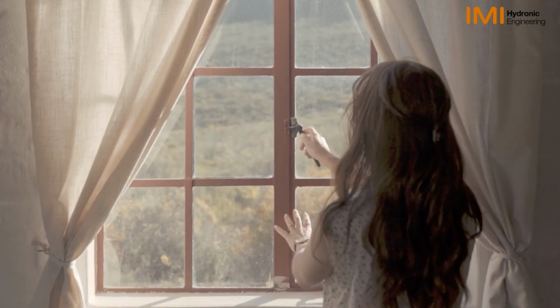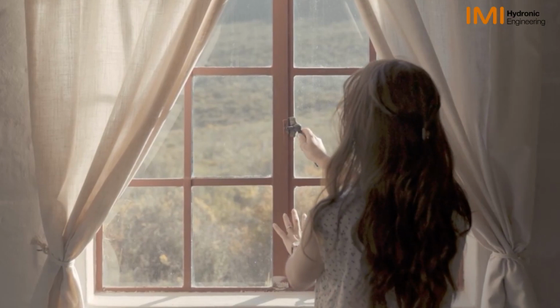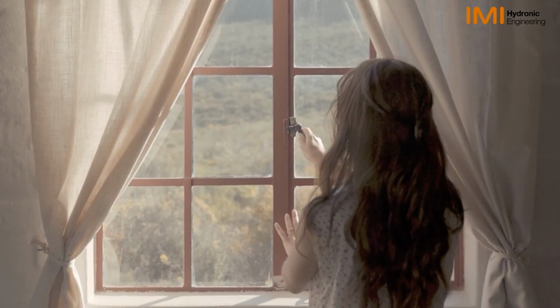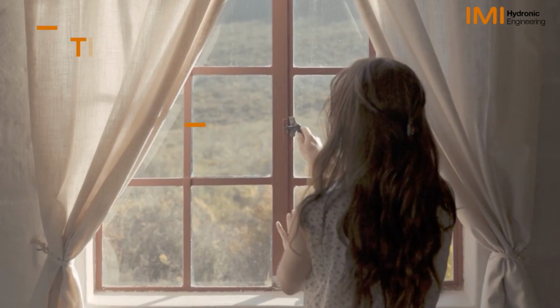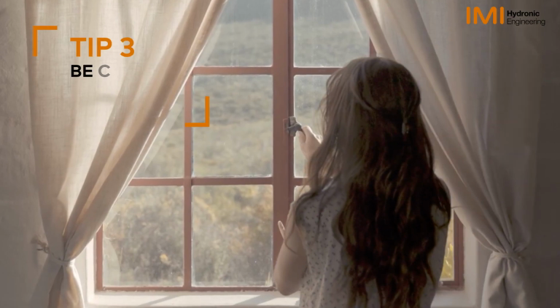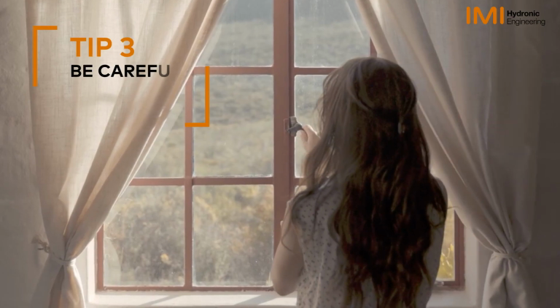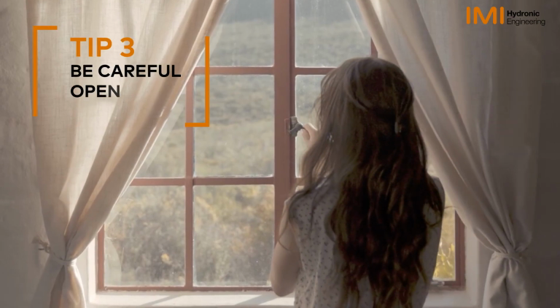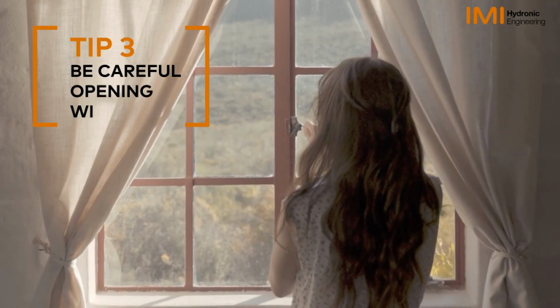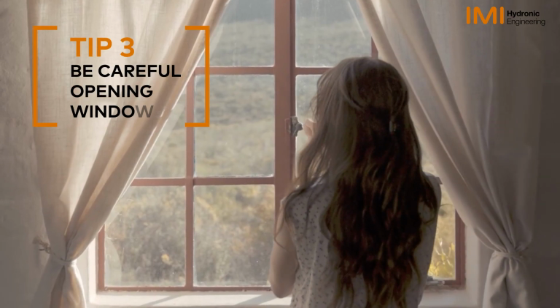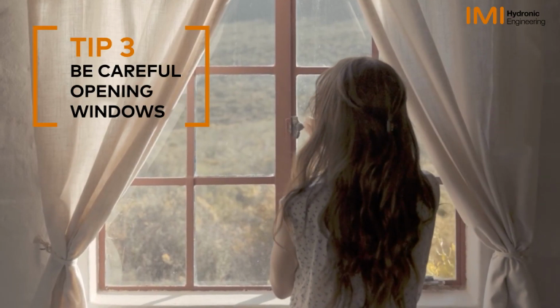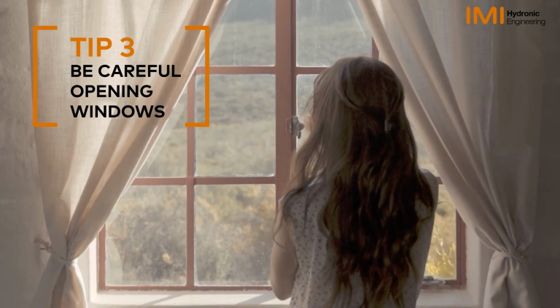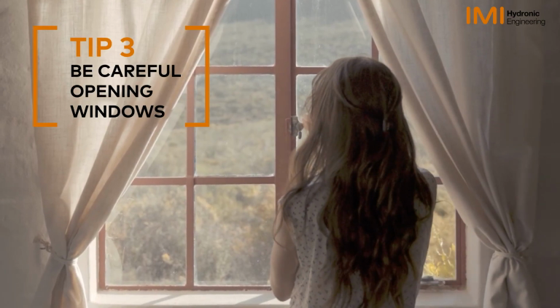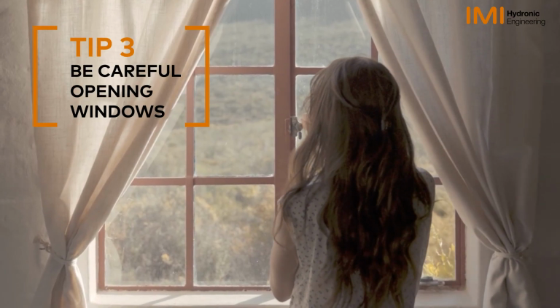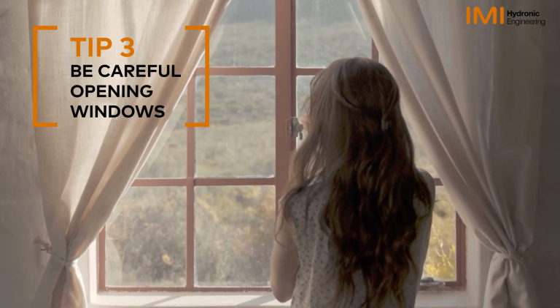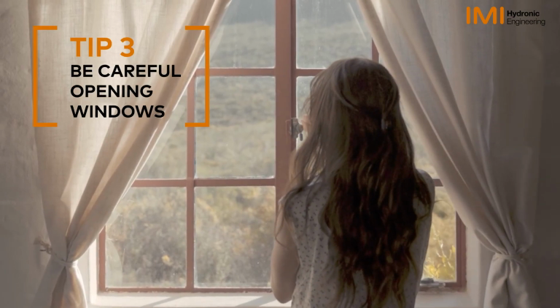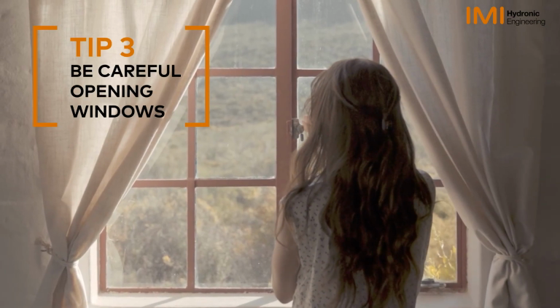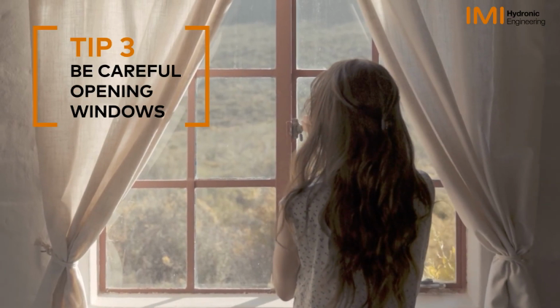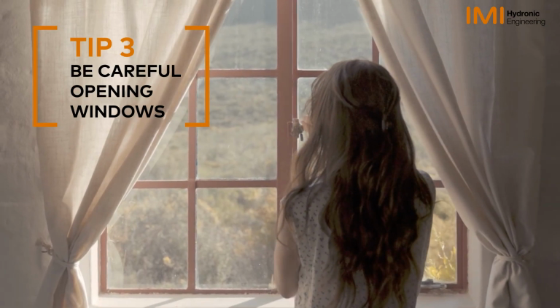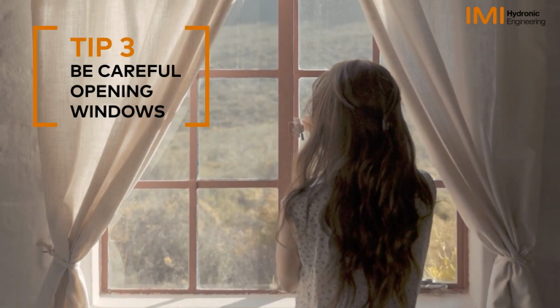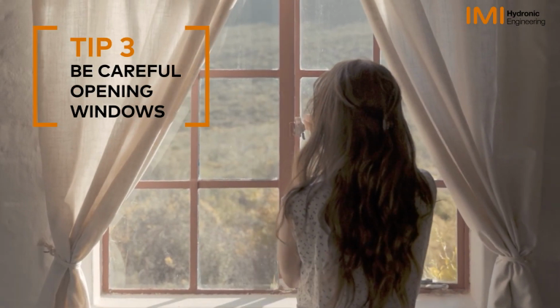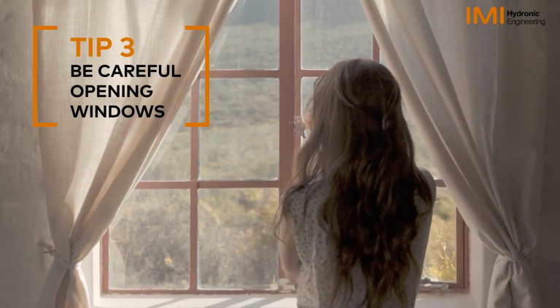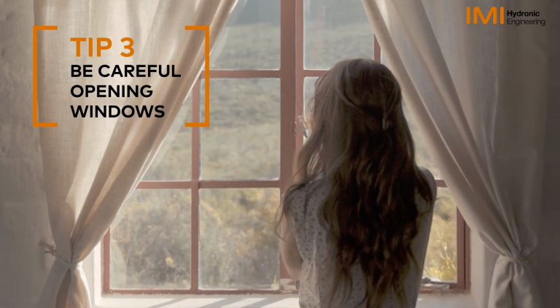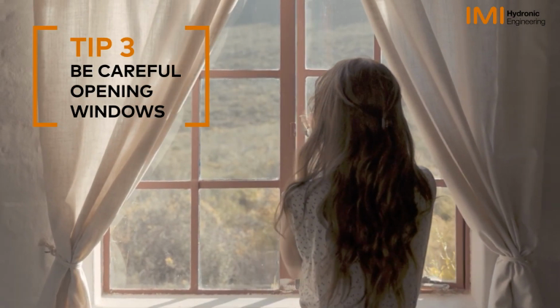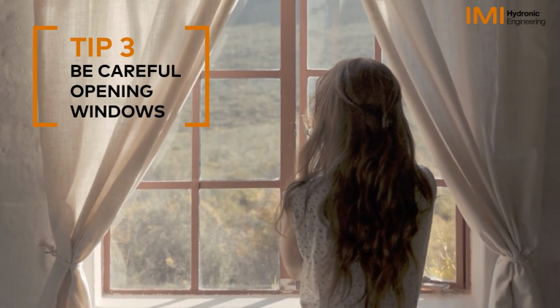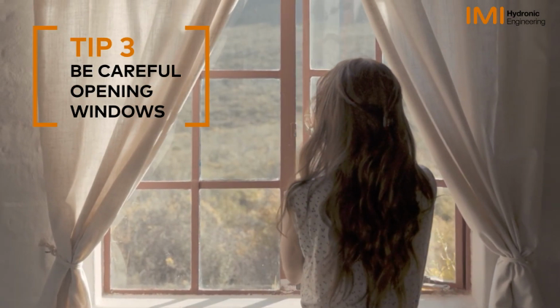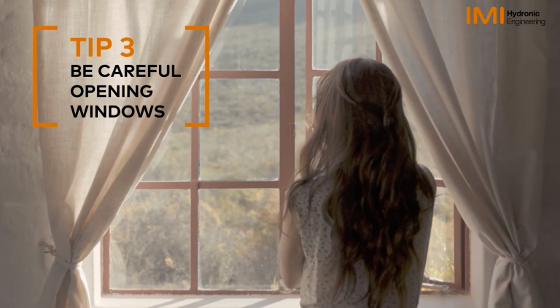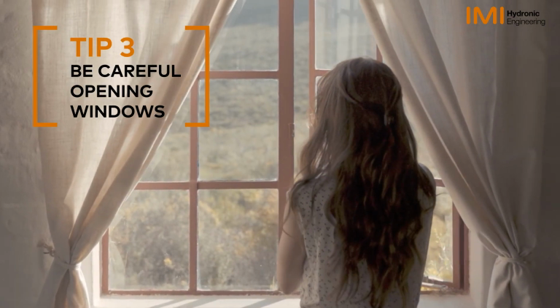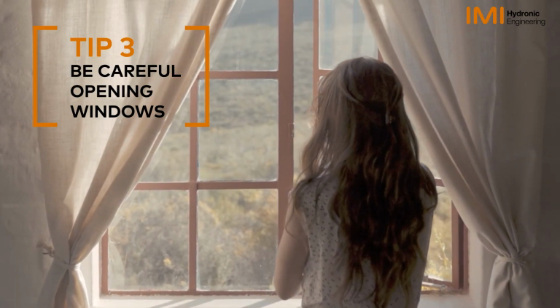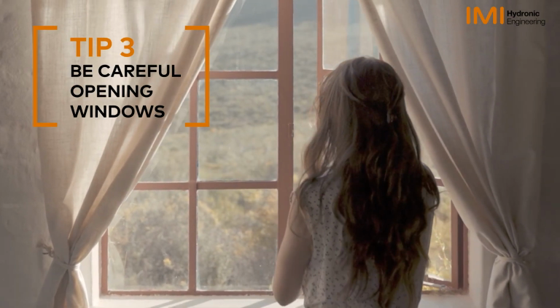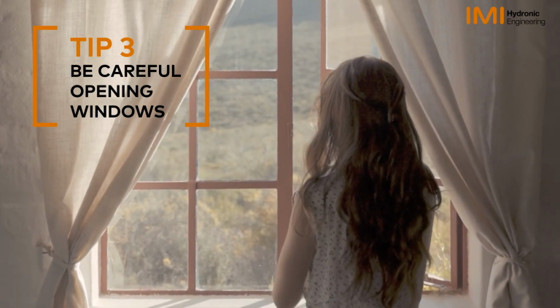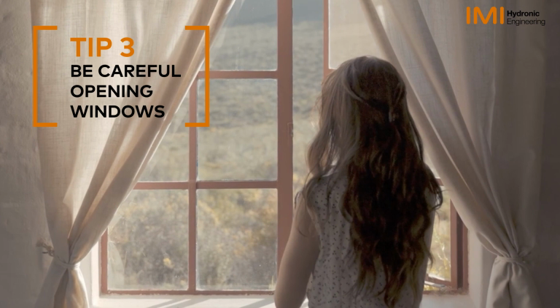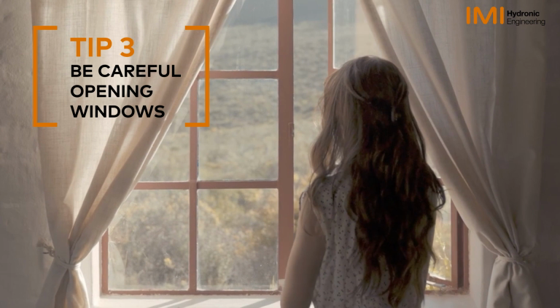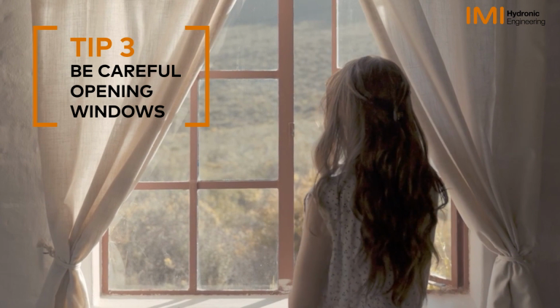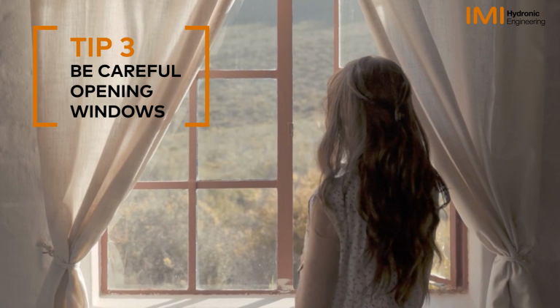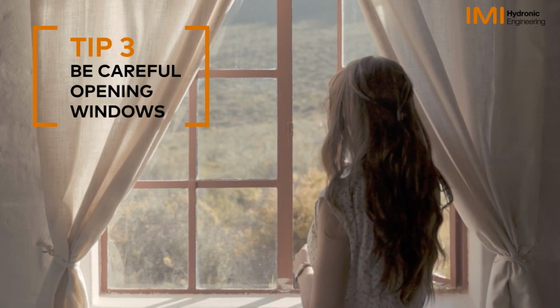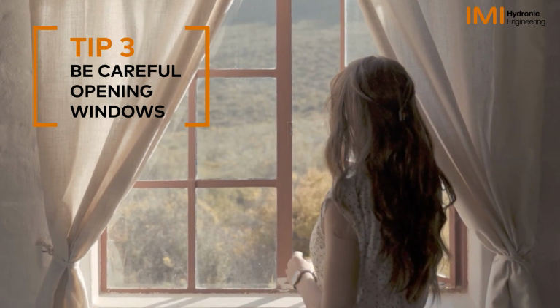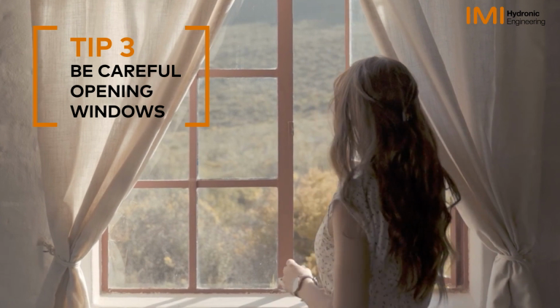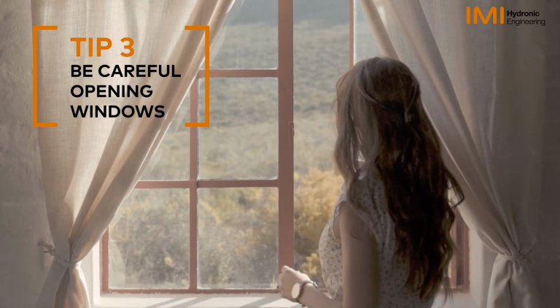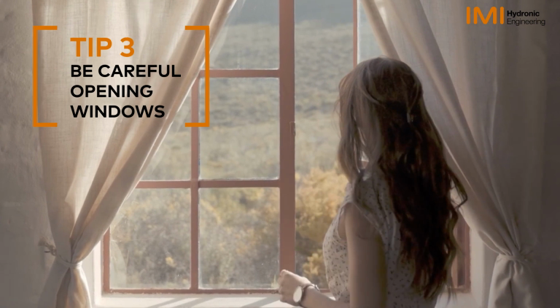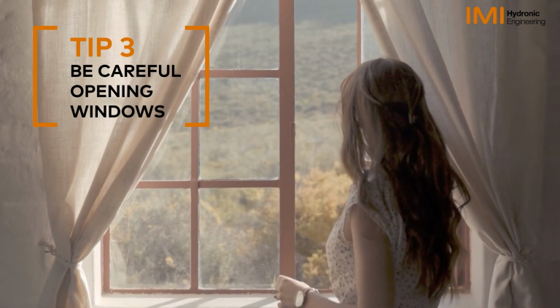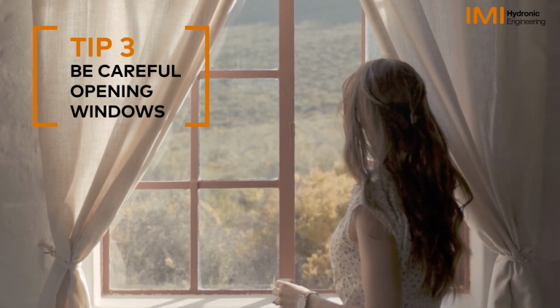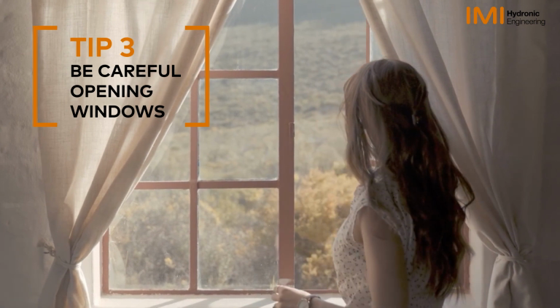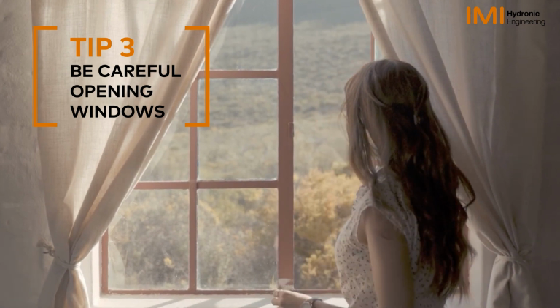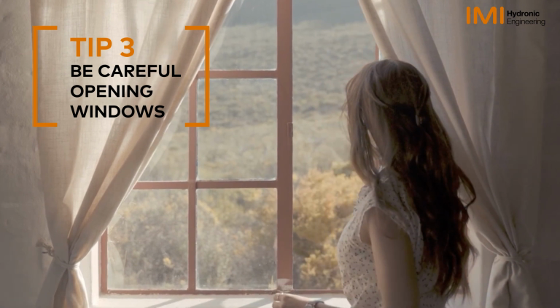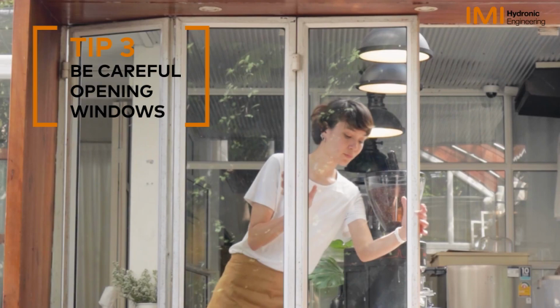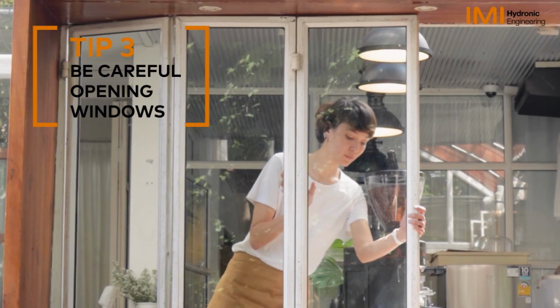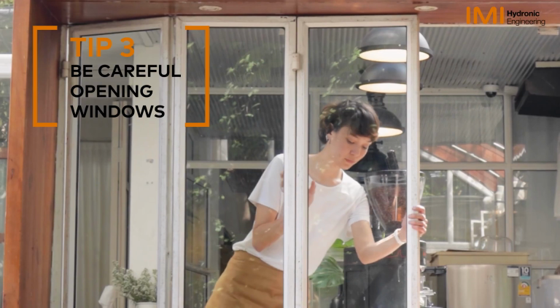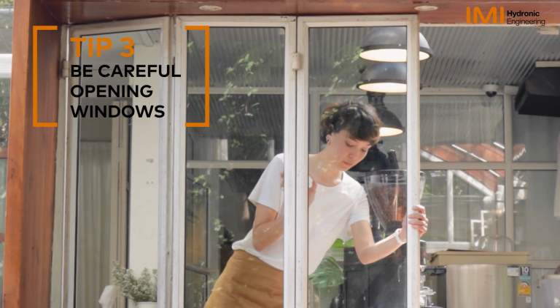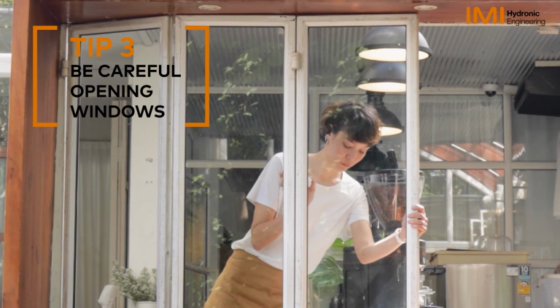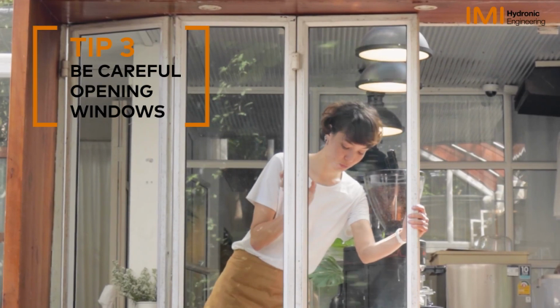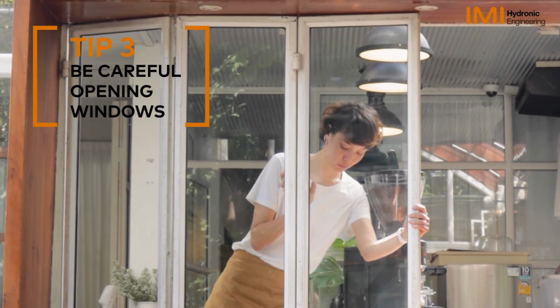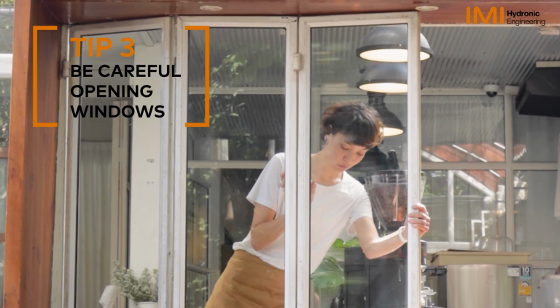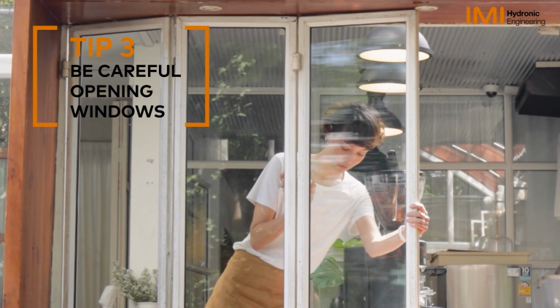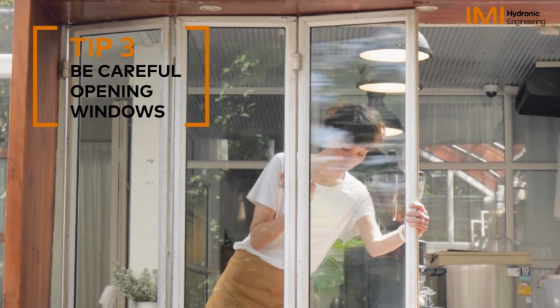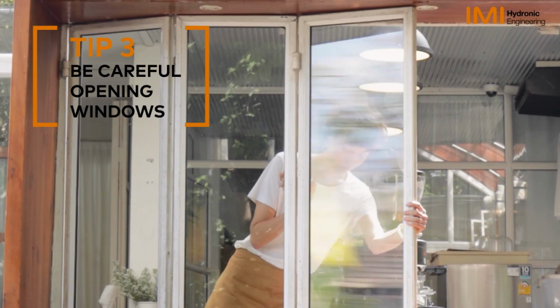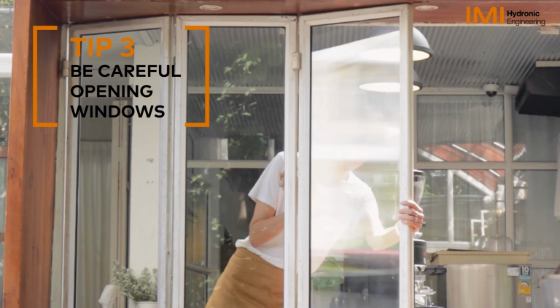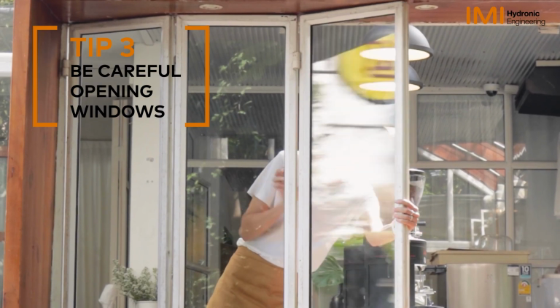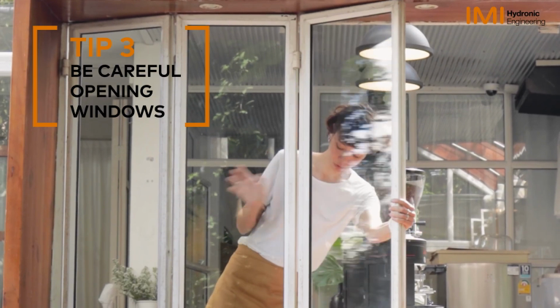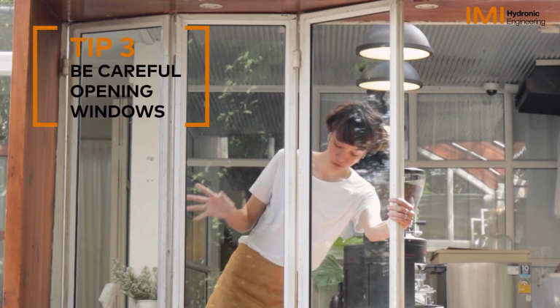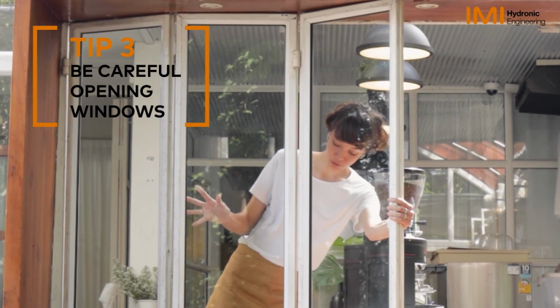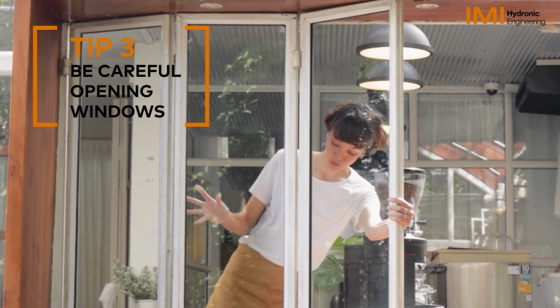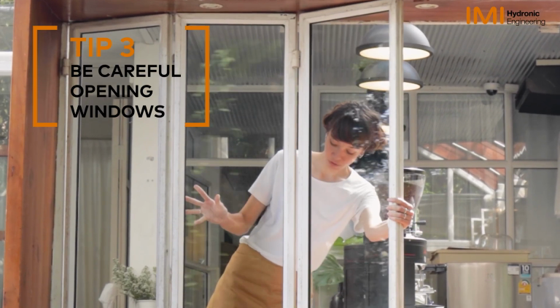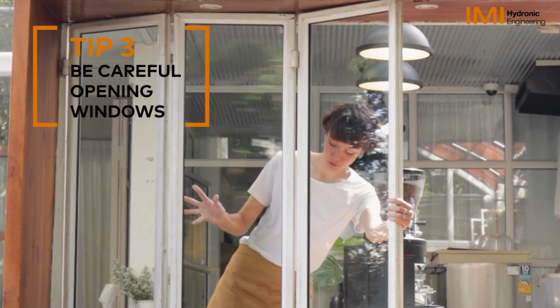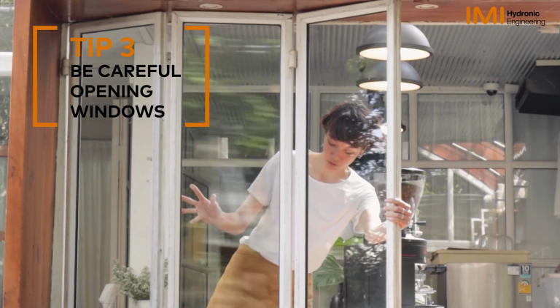Be careful opening windows. An open window can cause a rapid loss of heat, which puts the system into overdrive.